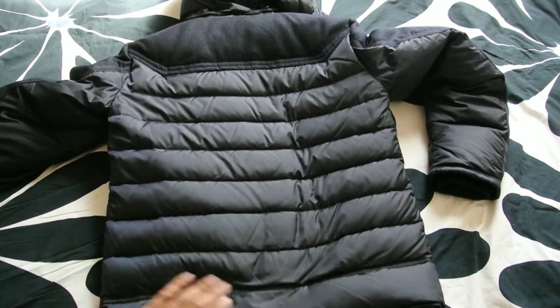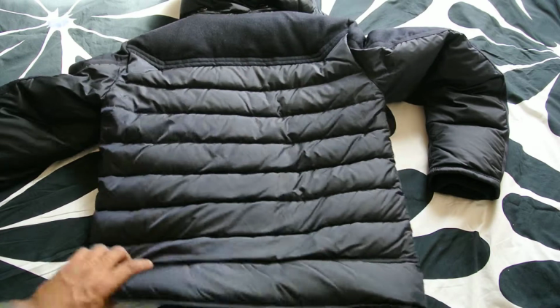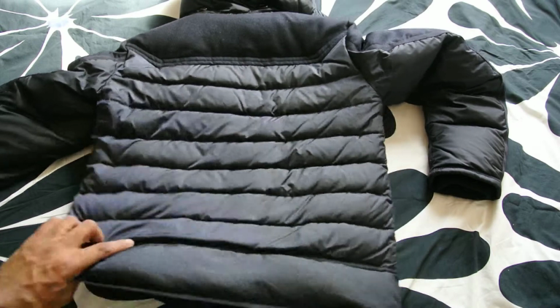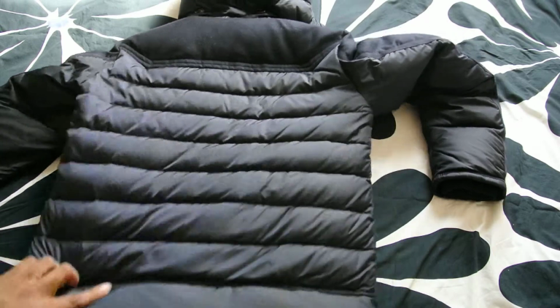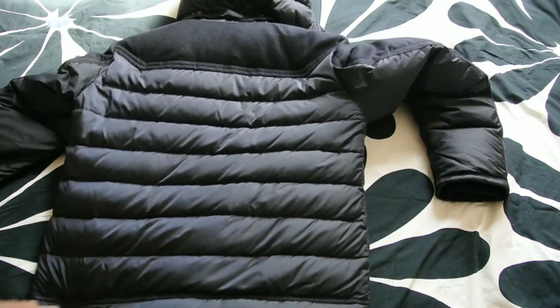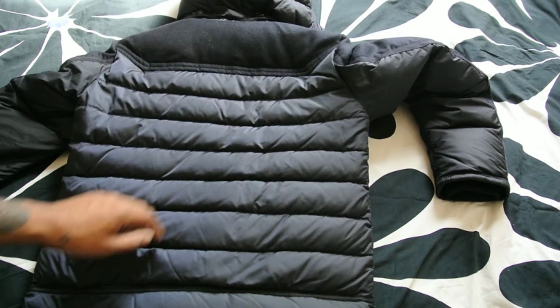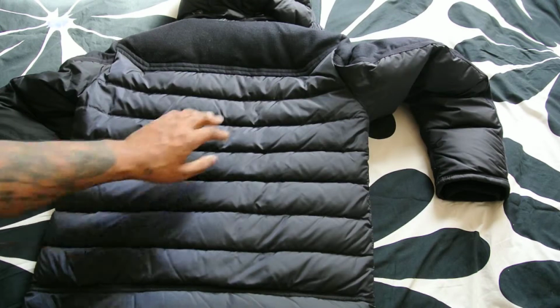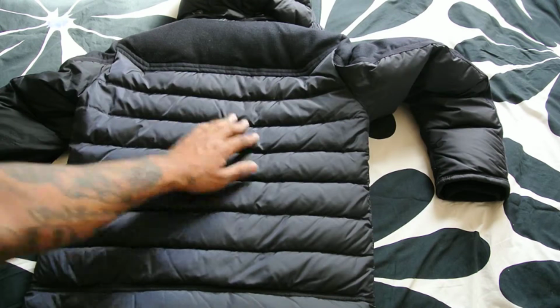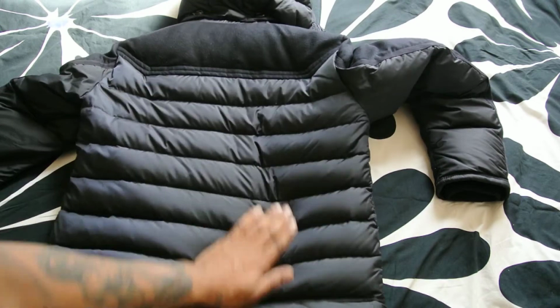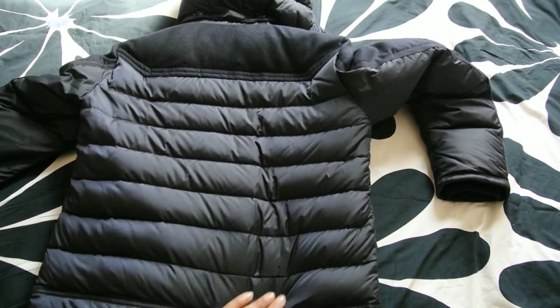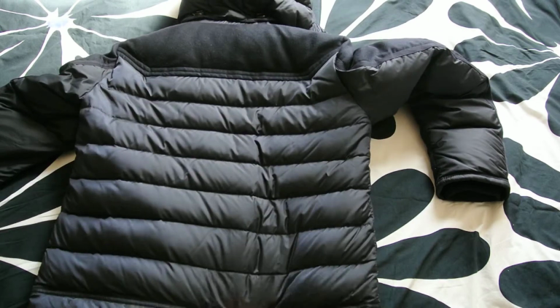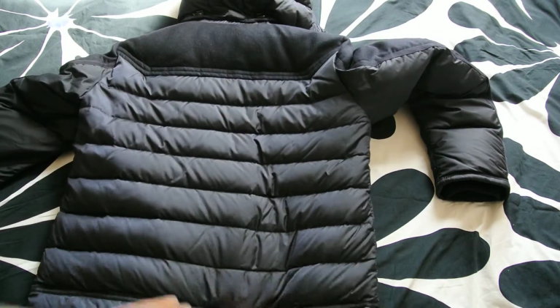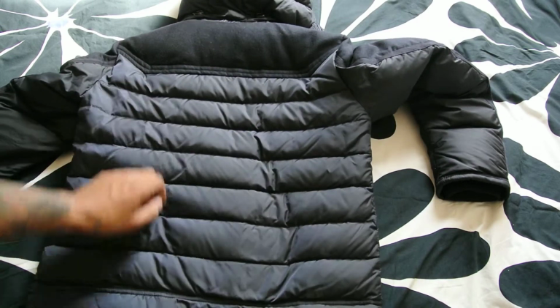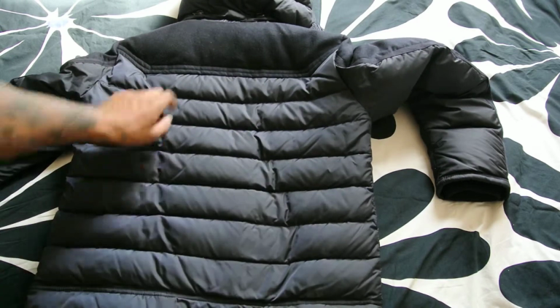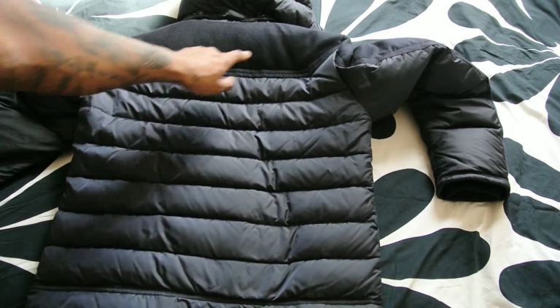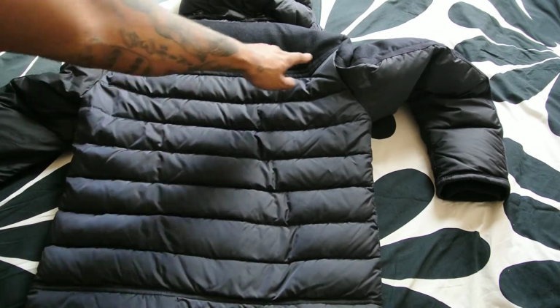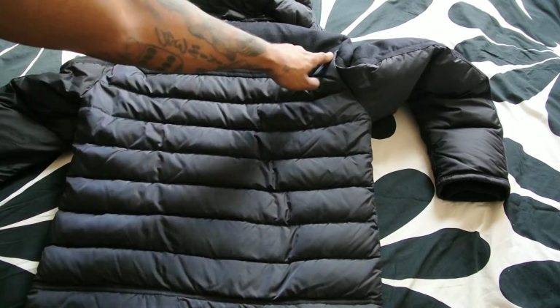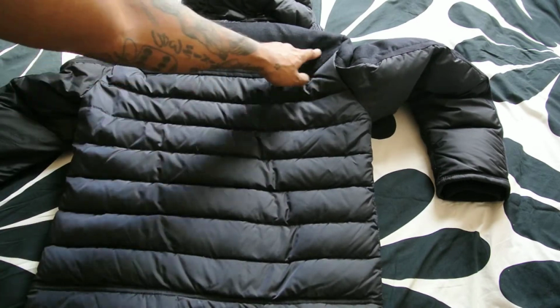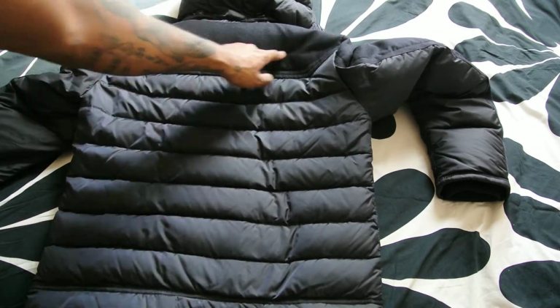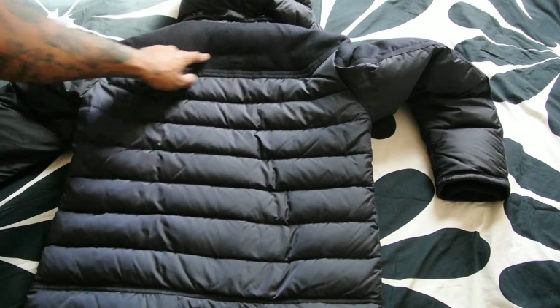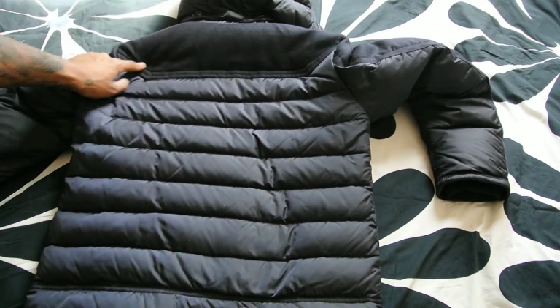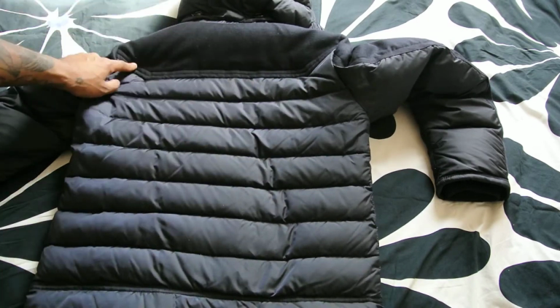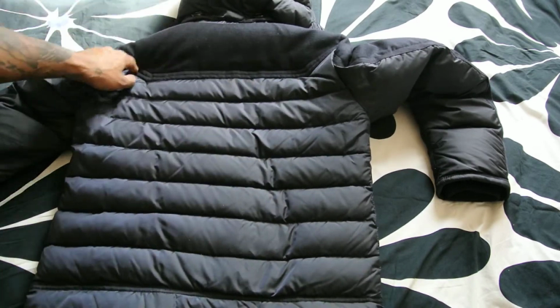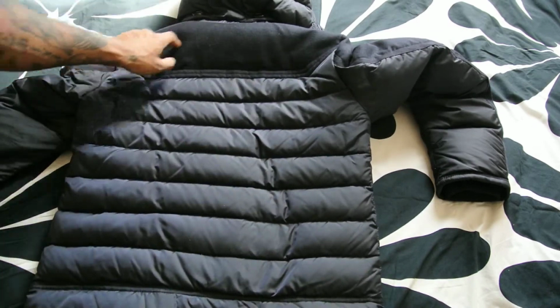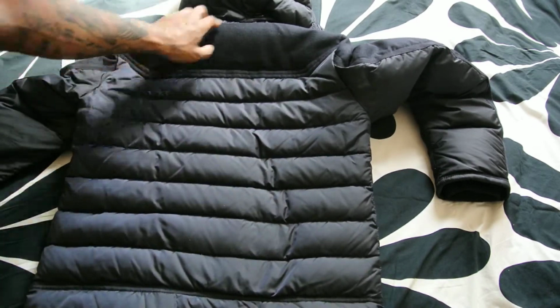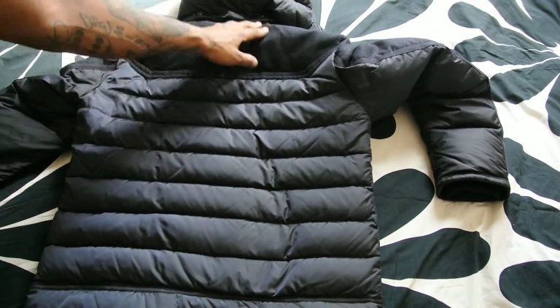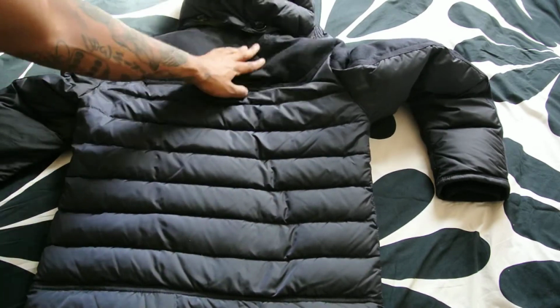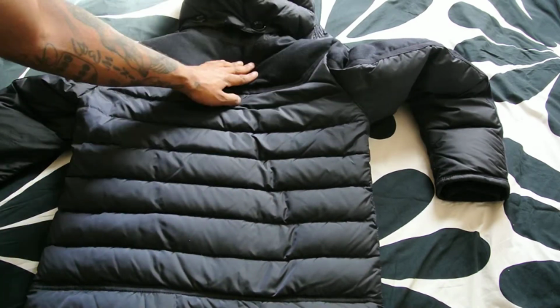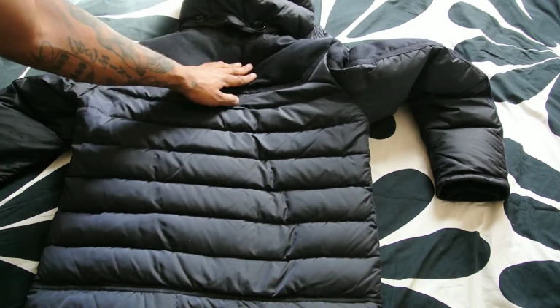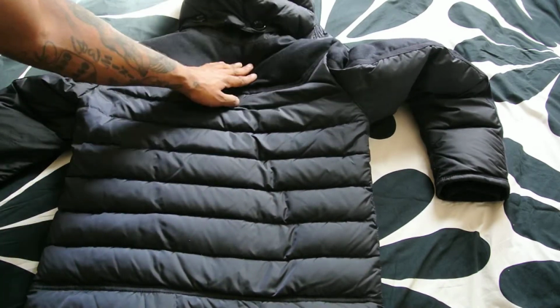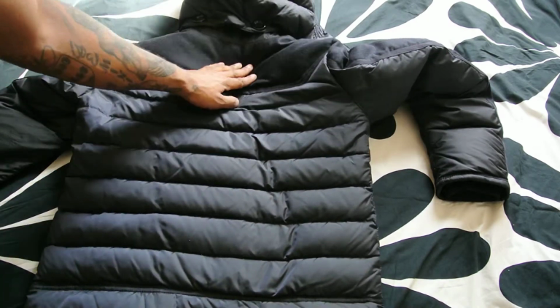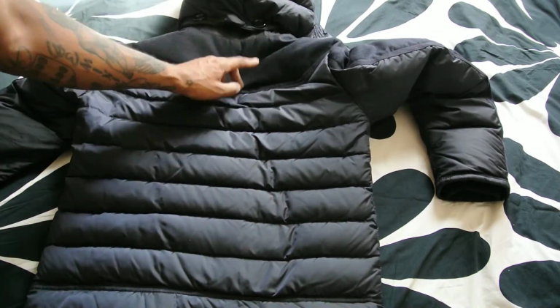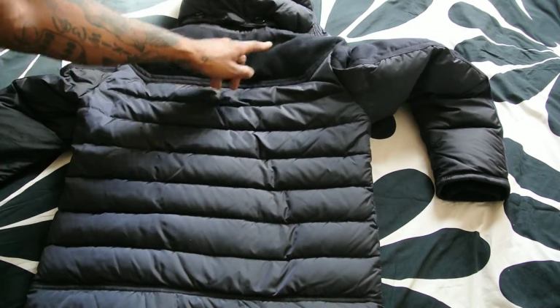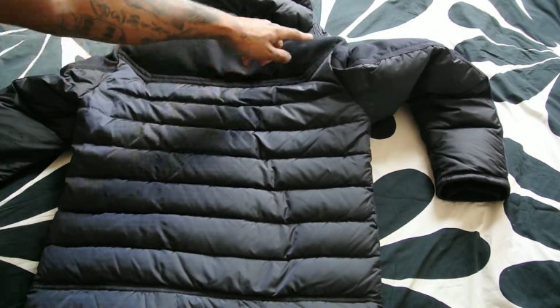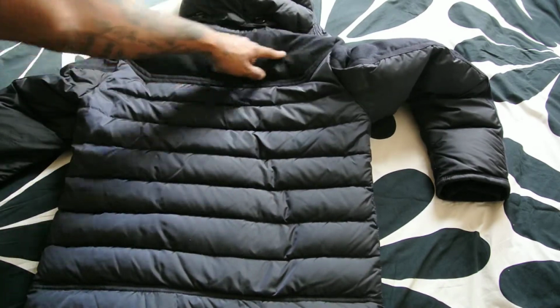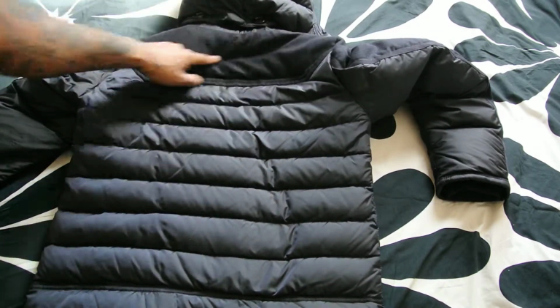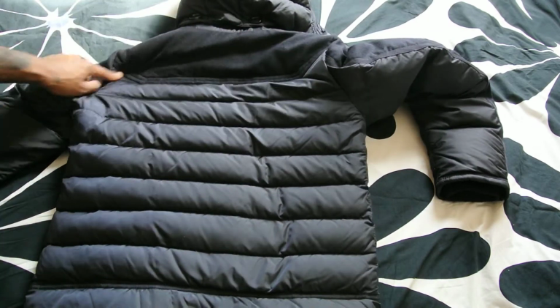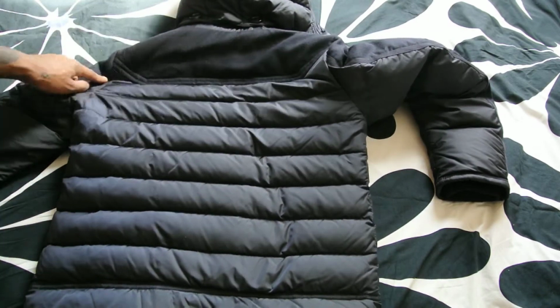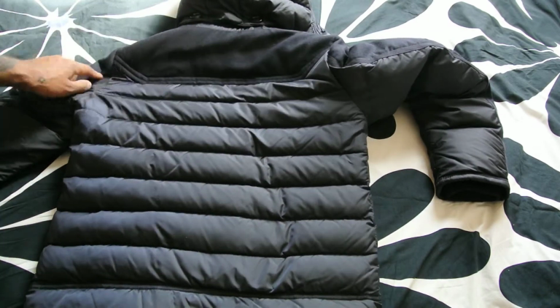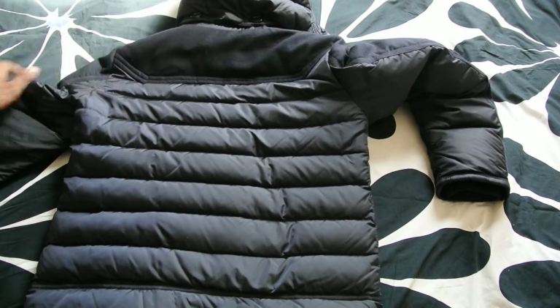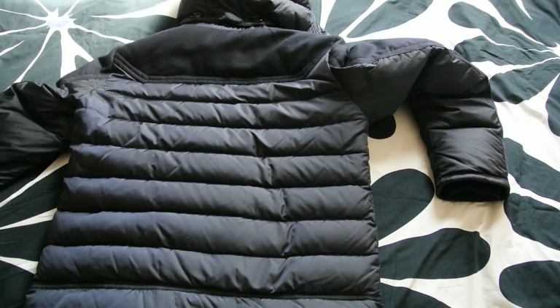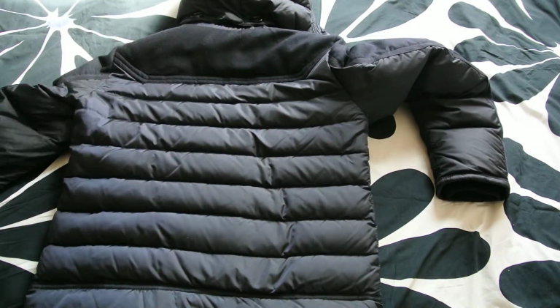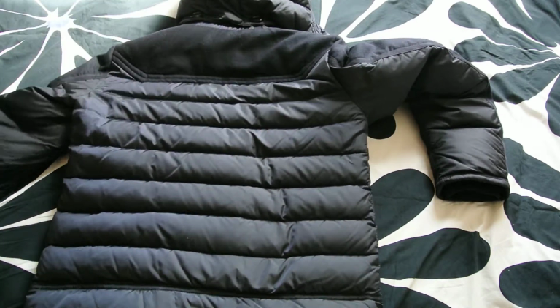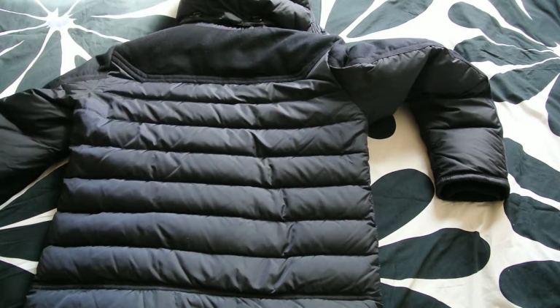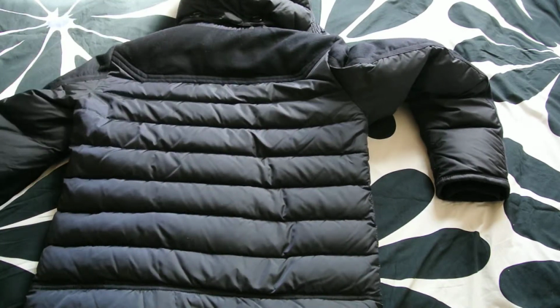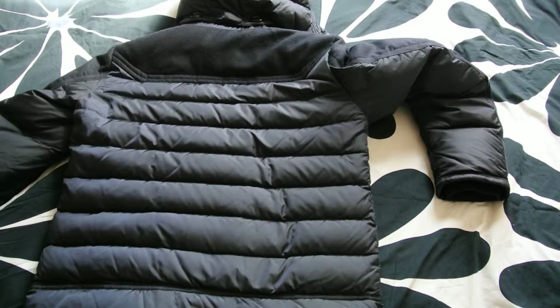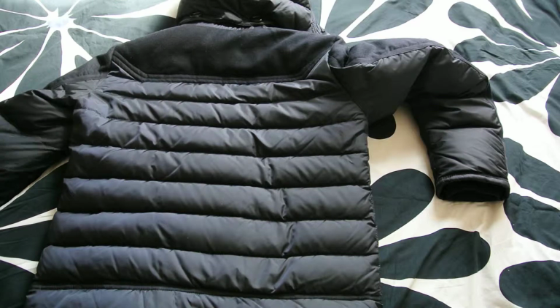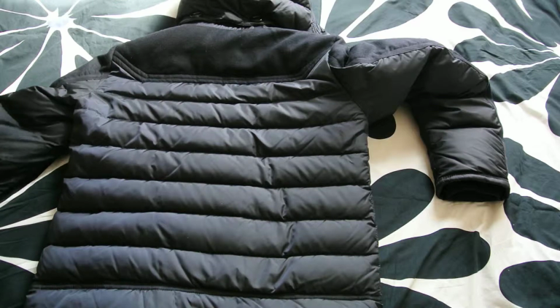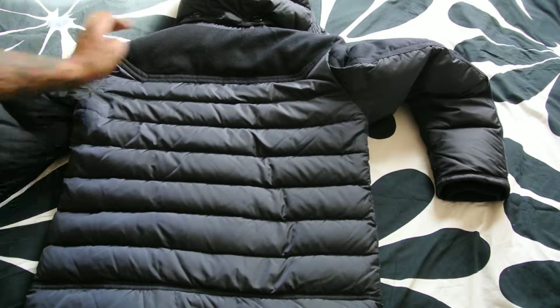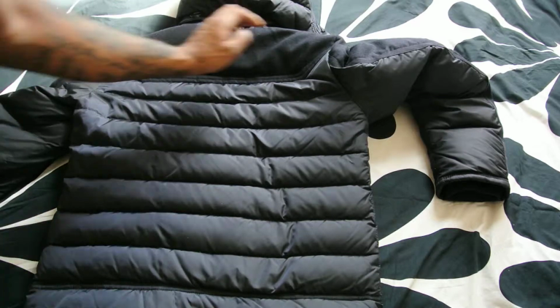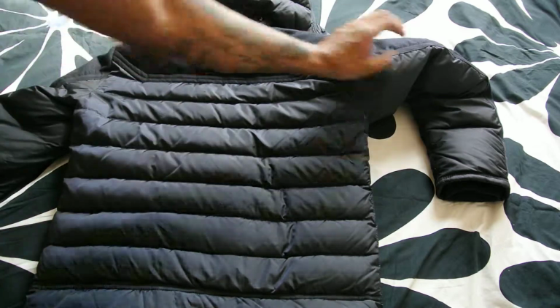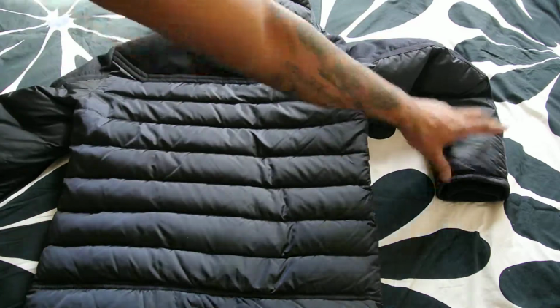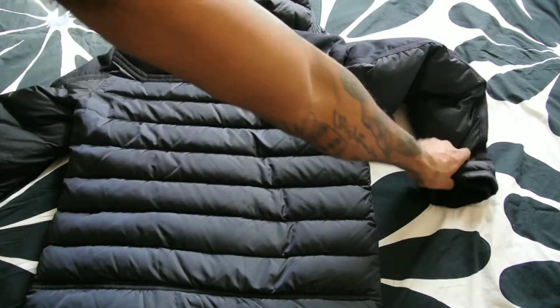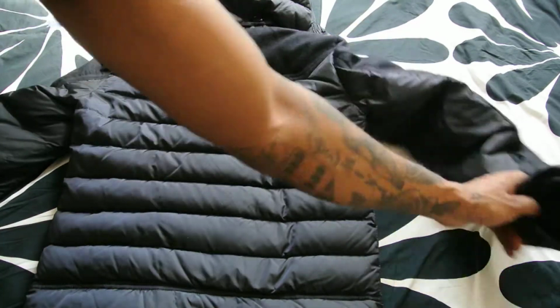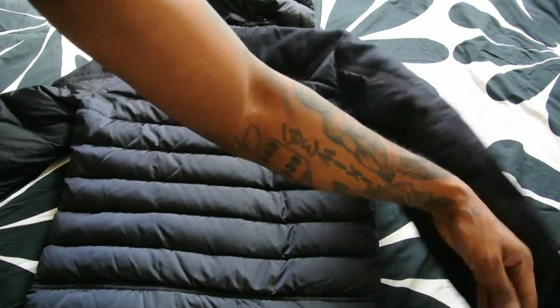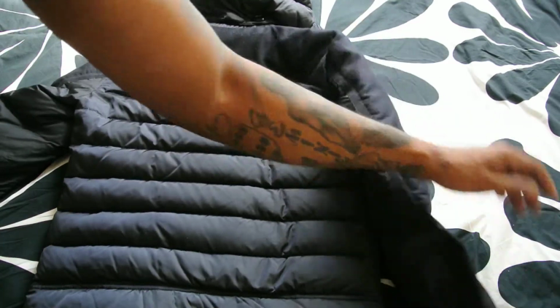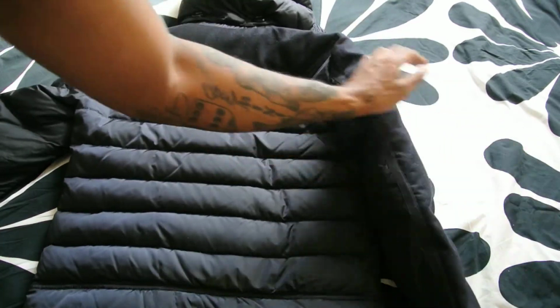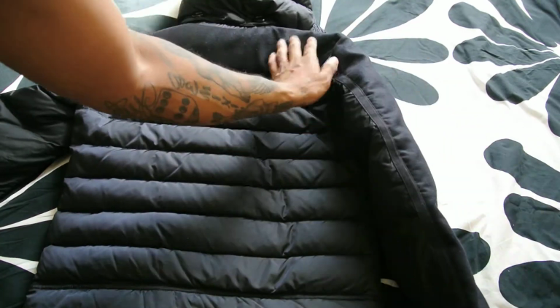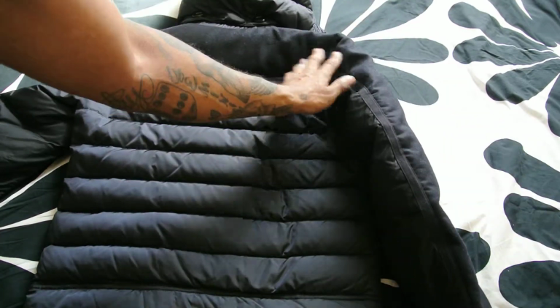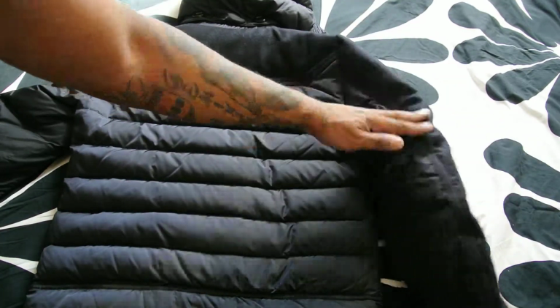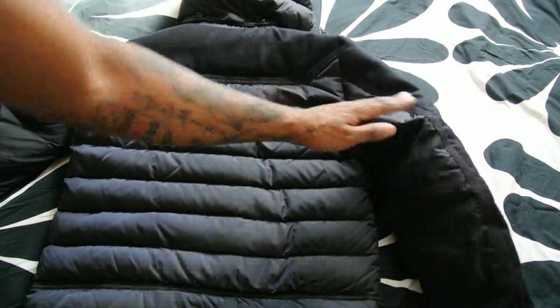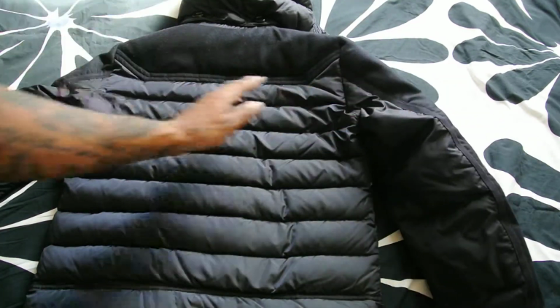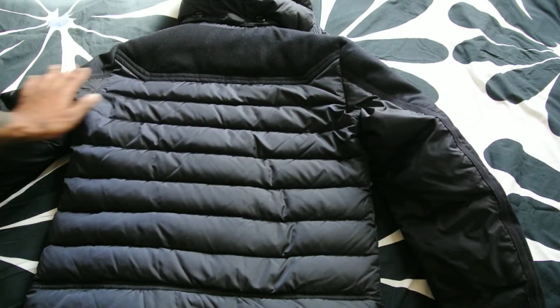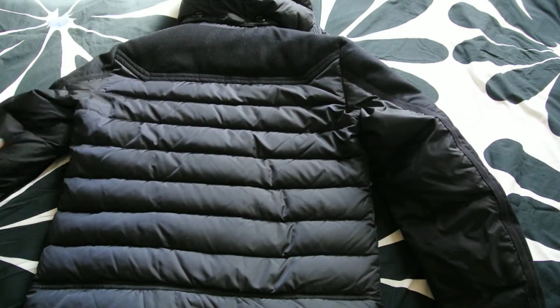You can see the nylon finish on the back there. And again, the wool finish detailing that goes right along across the shoulders there, and along the back of the arms as well.